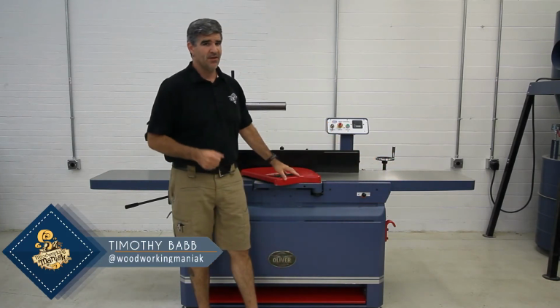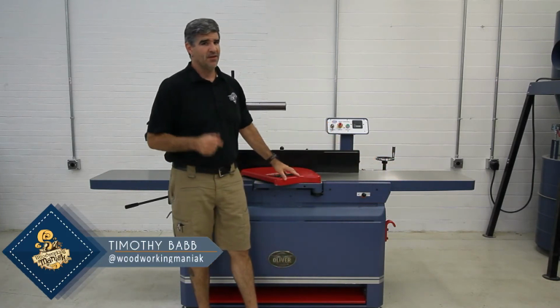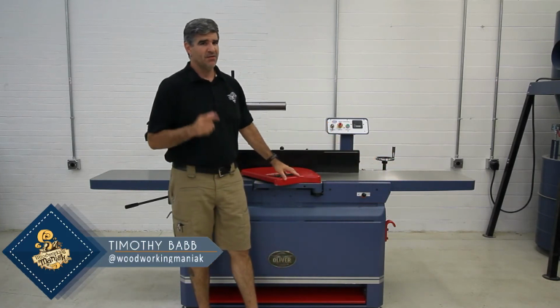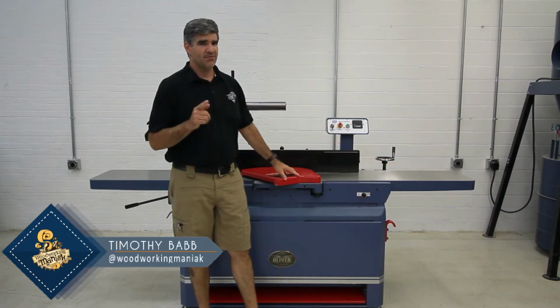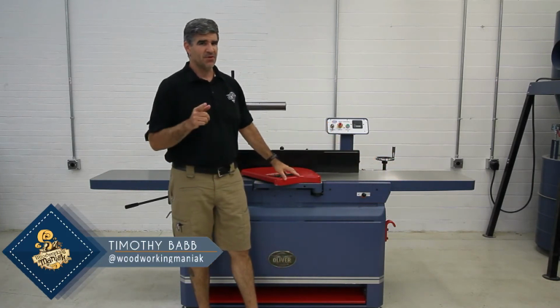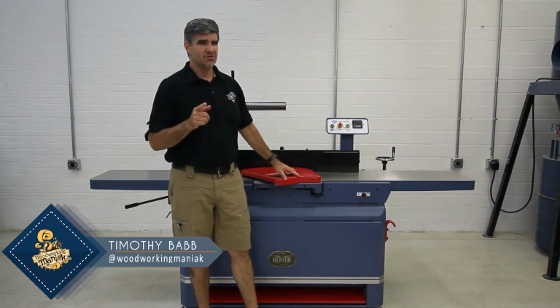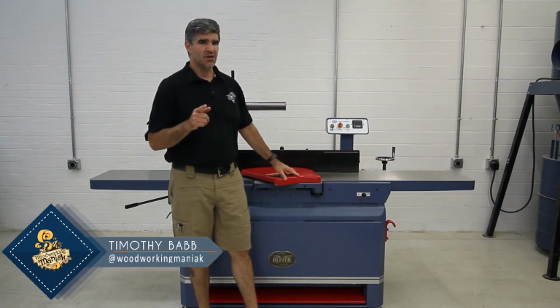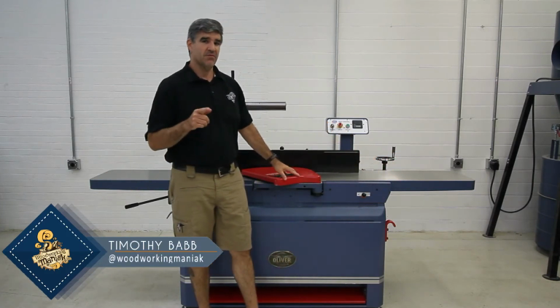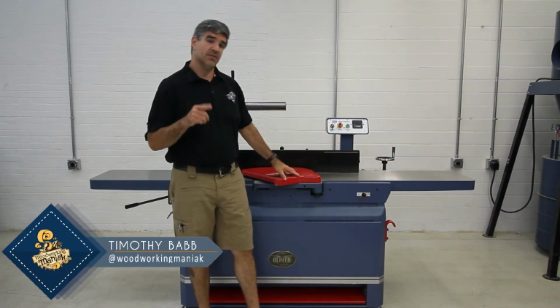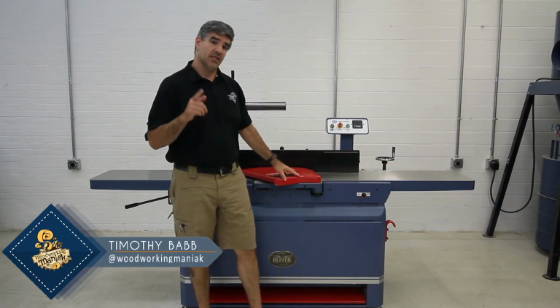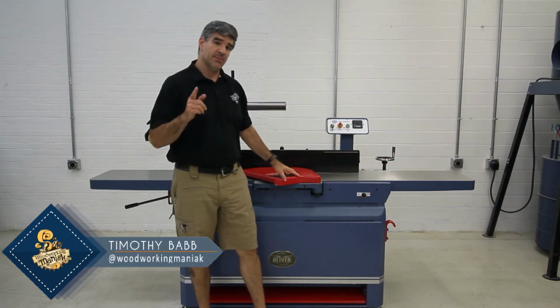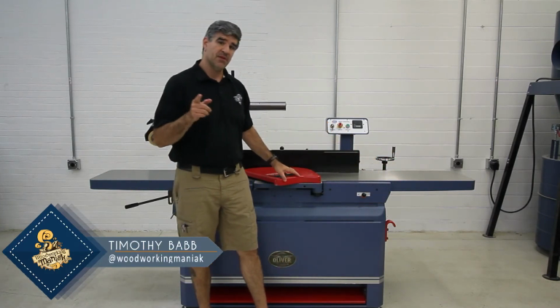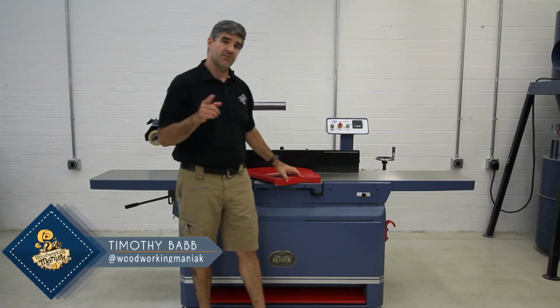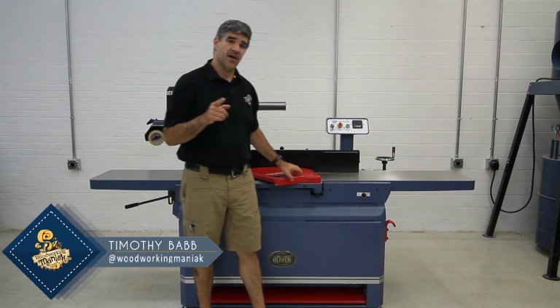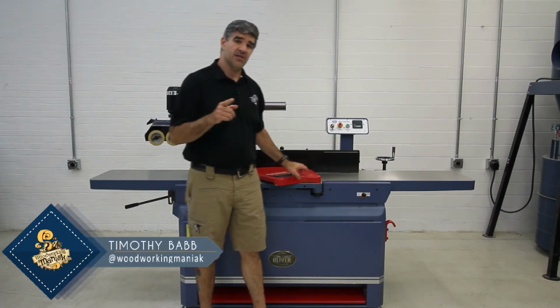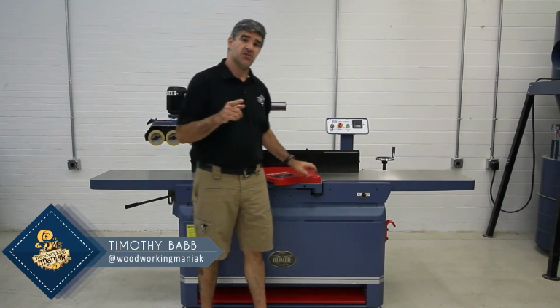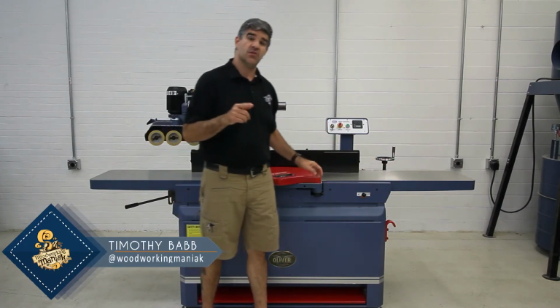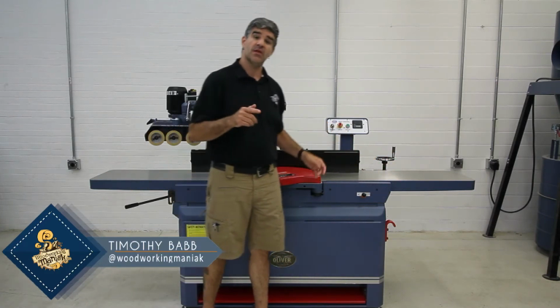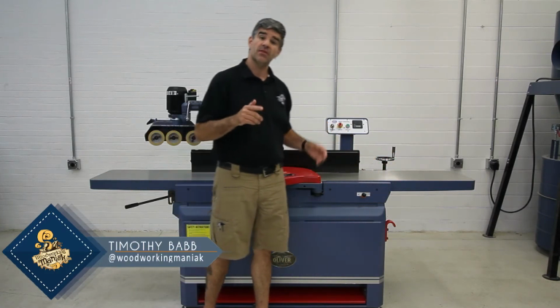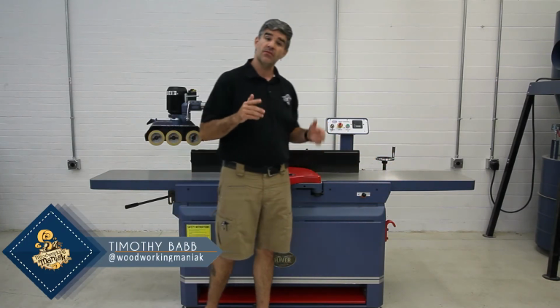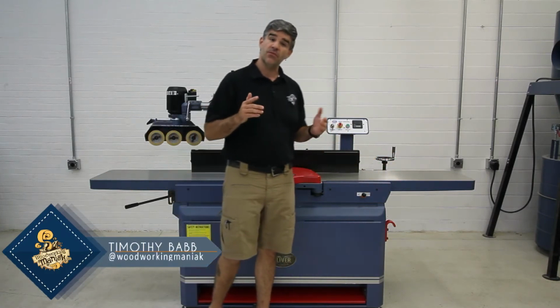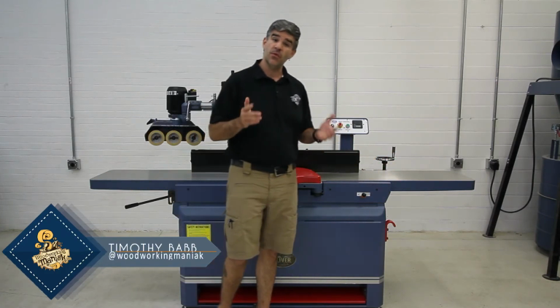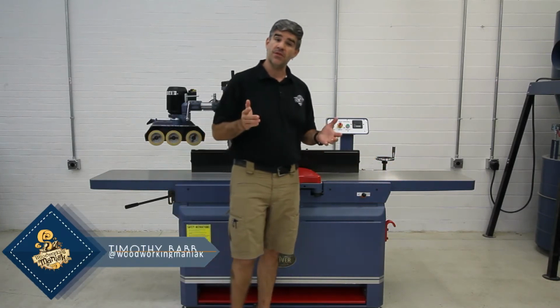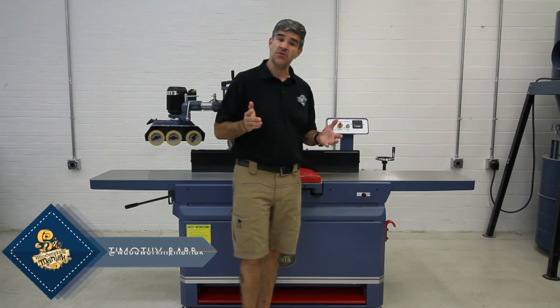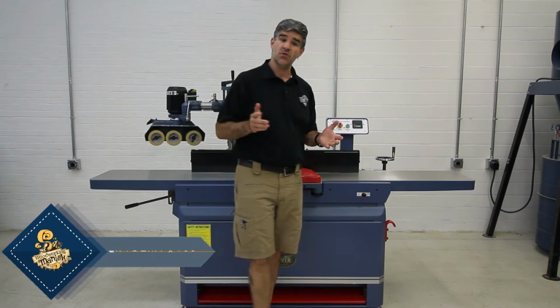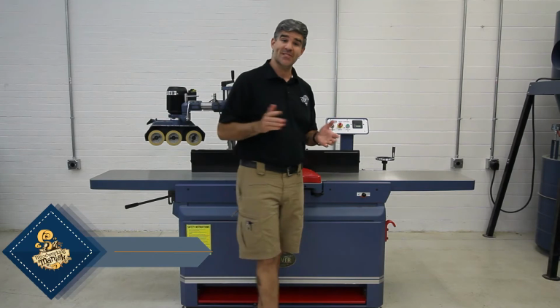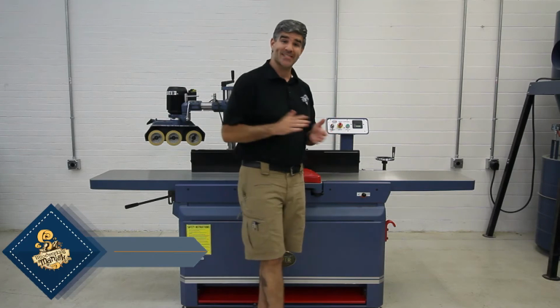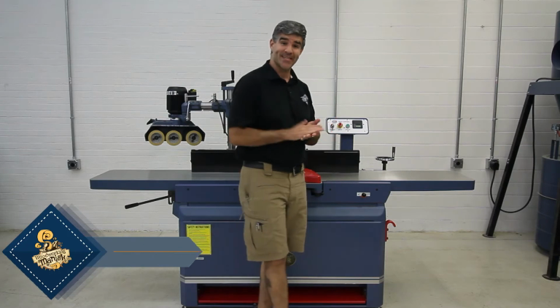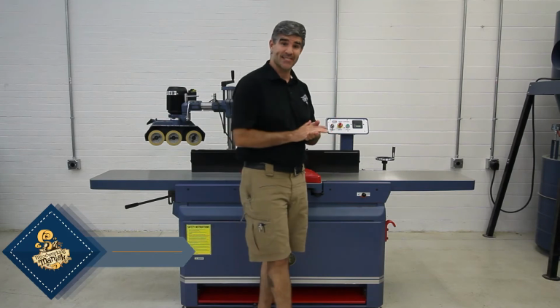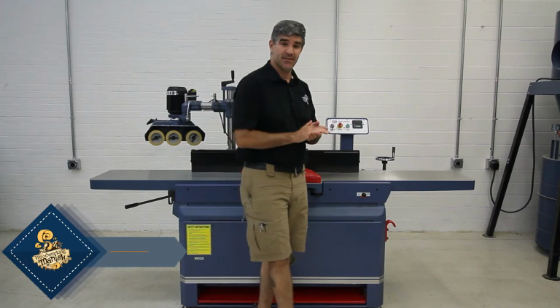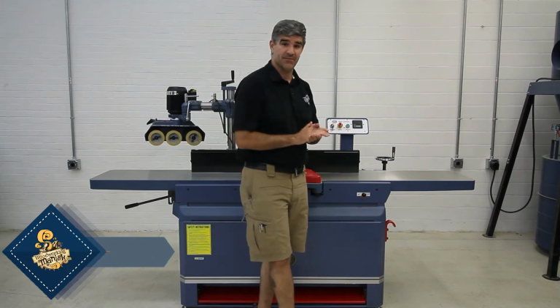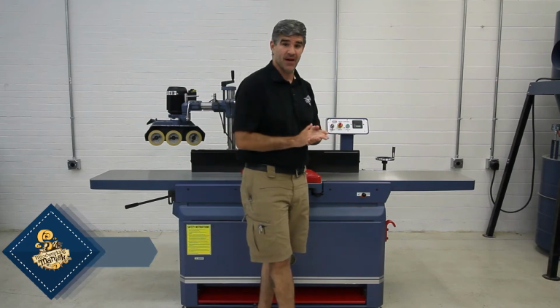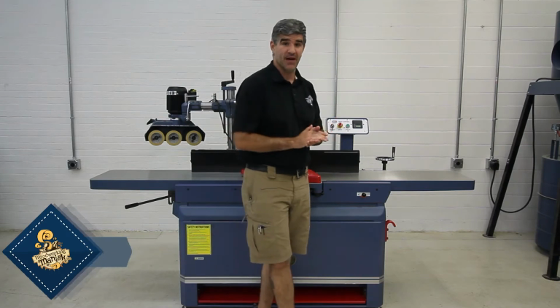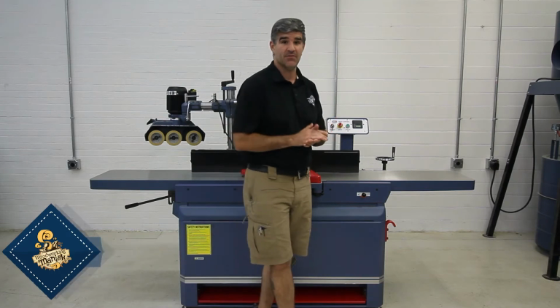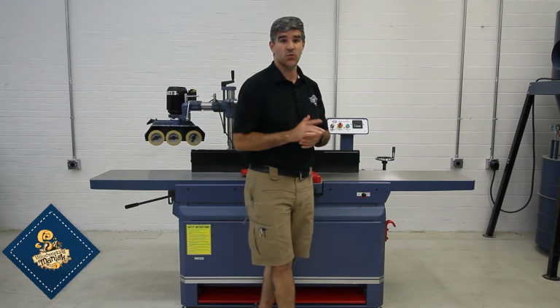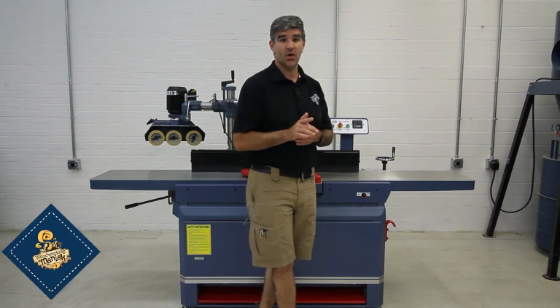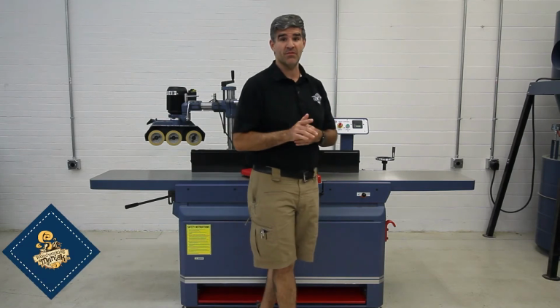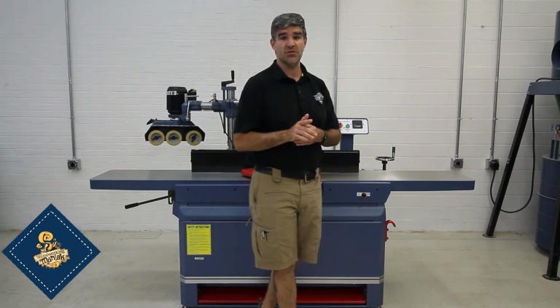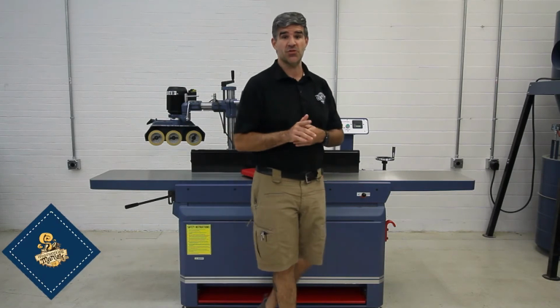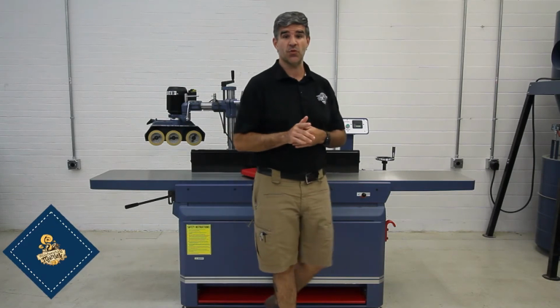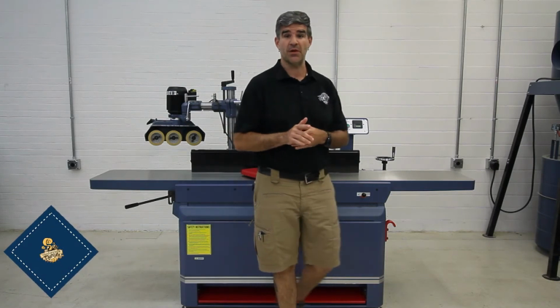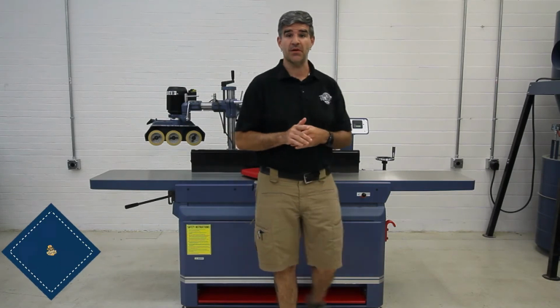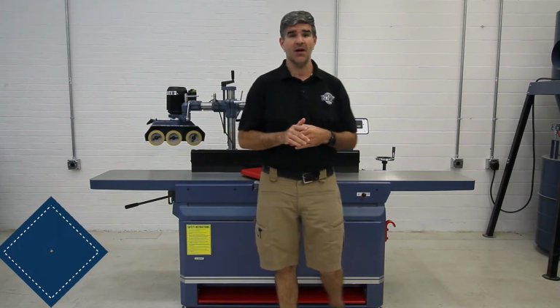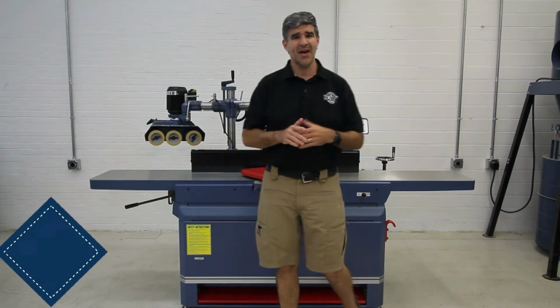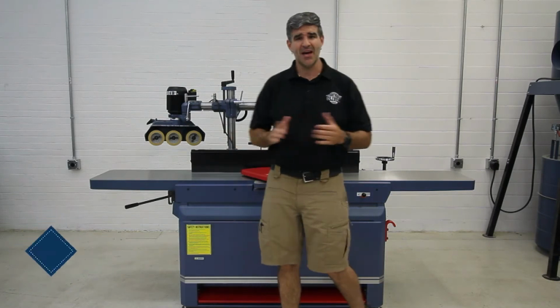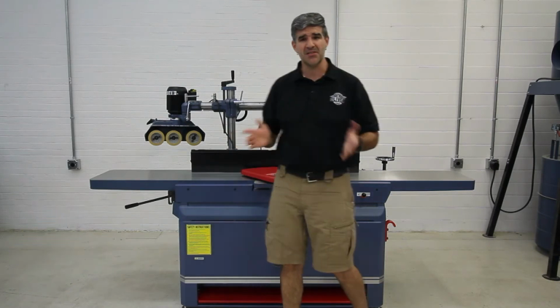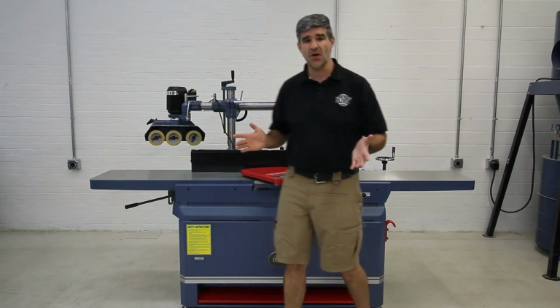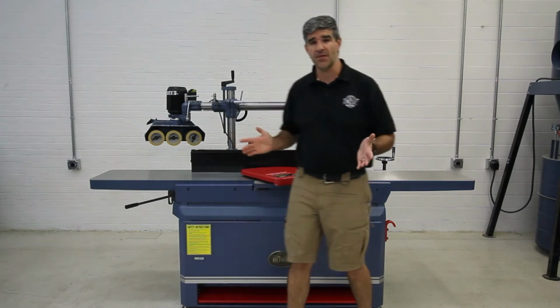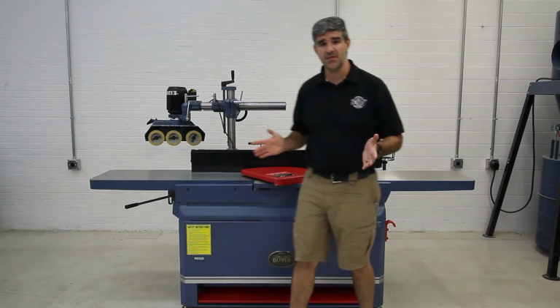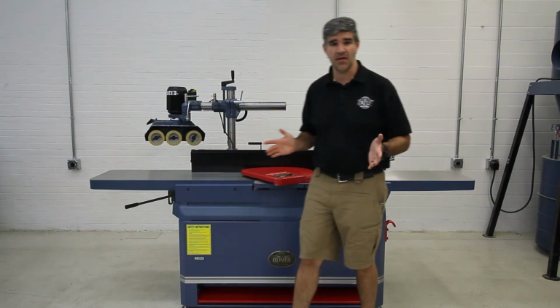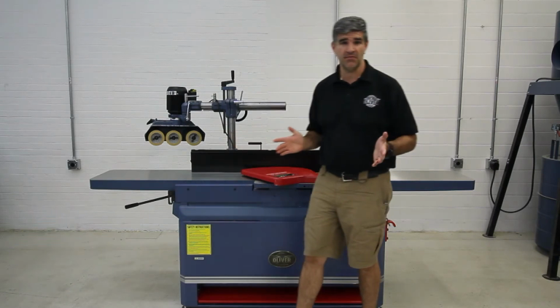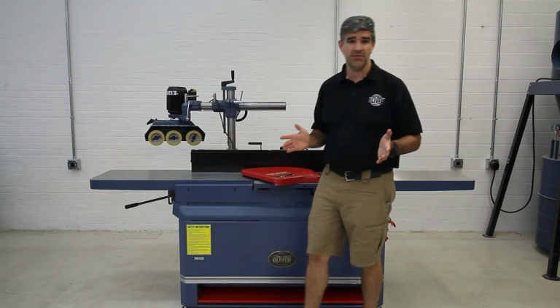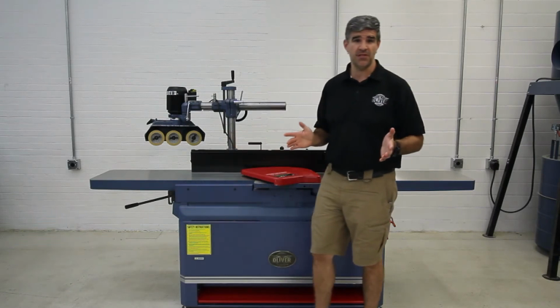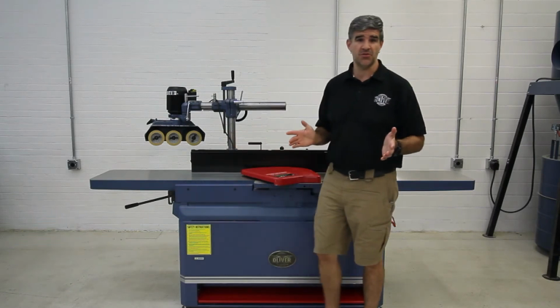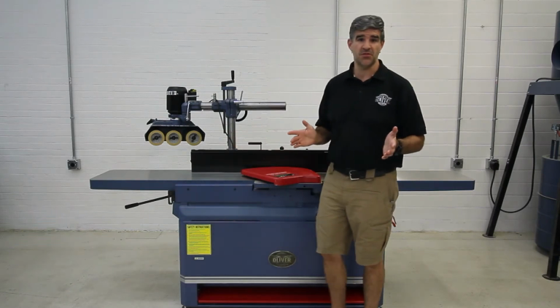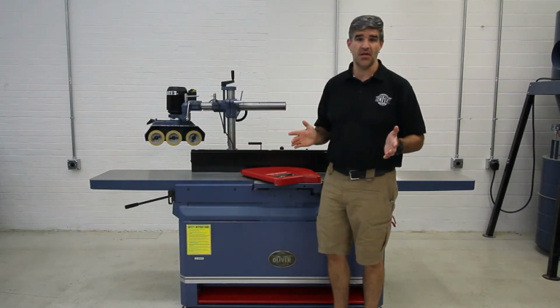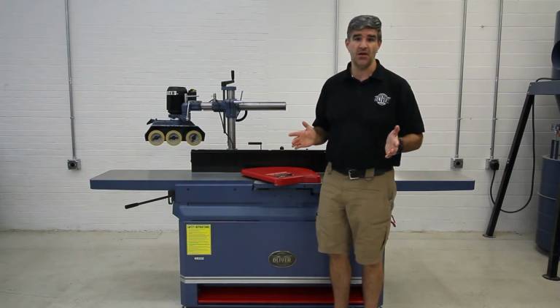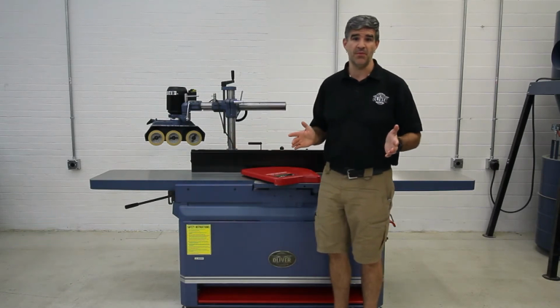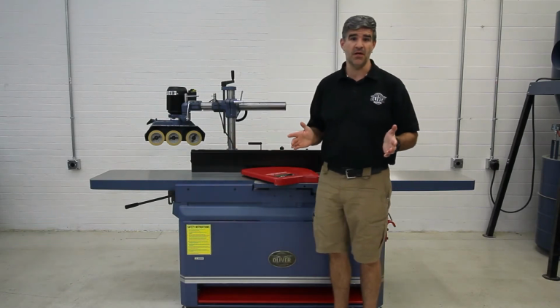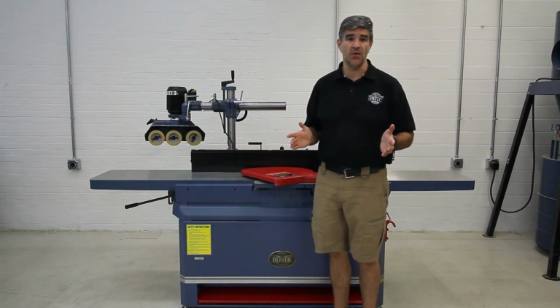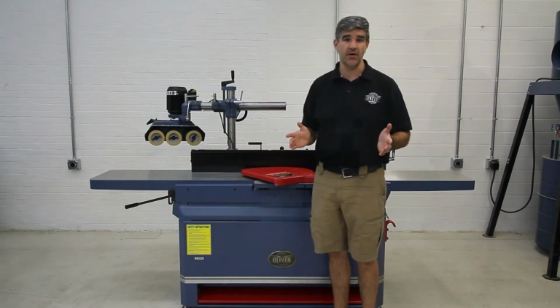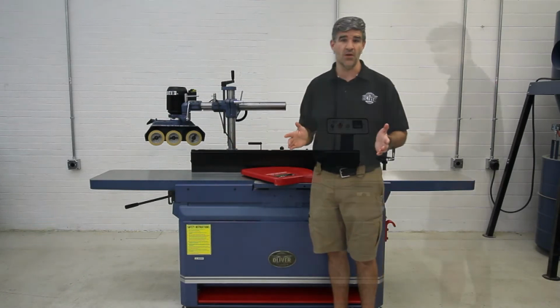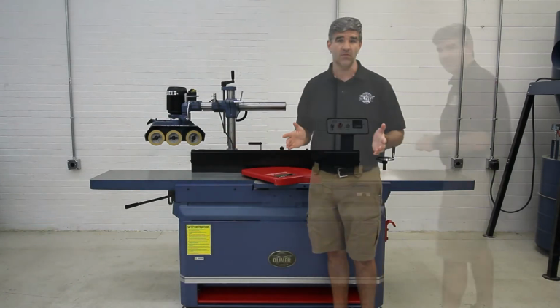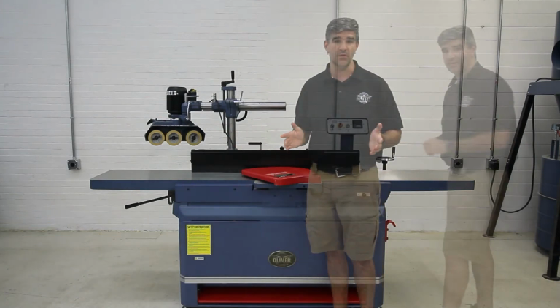First off, let me advise you that the 4265 12-inch jointer has all the same features that I'll be going over.